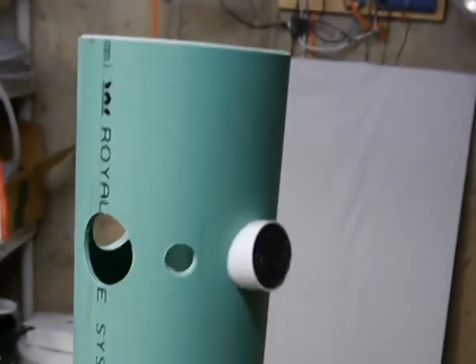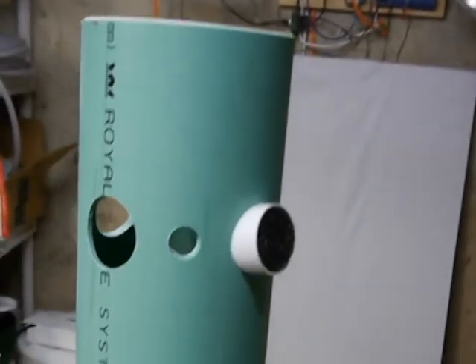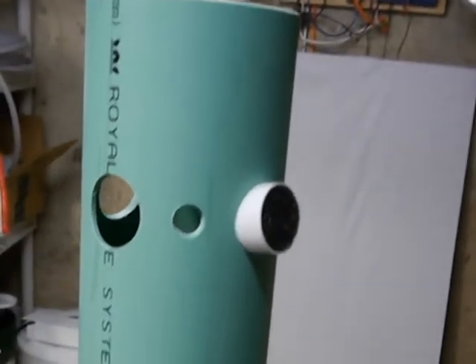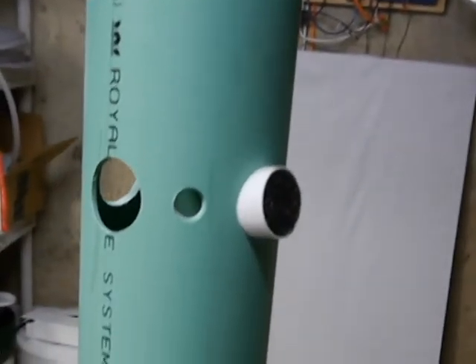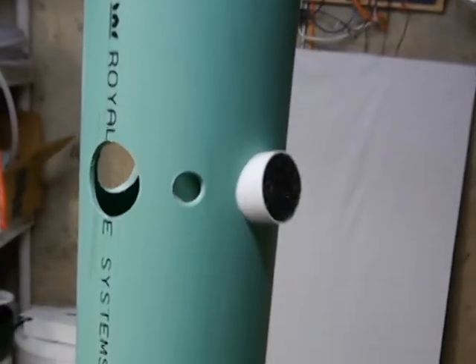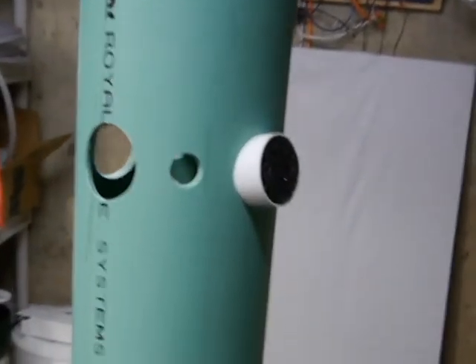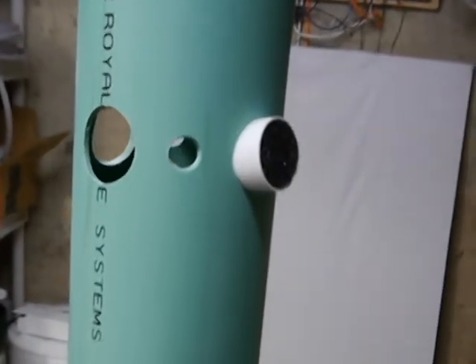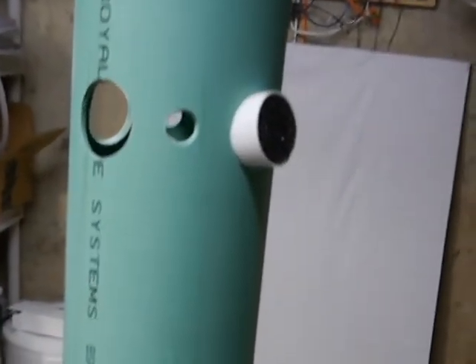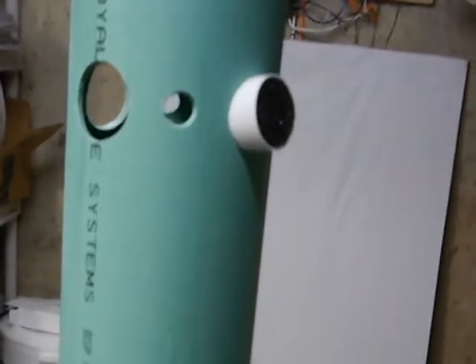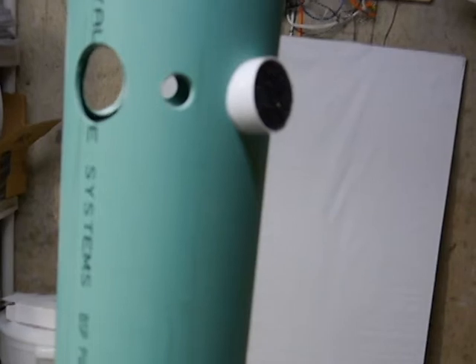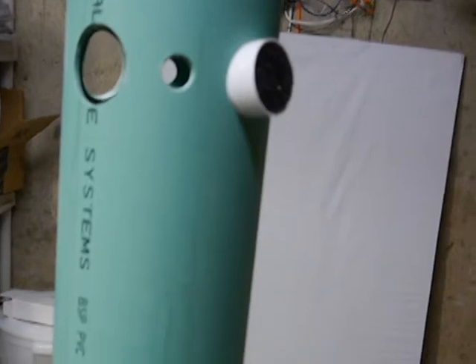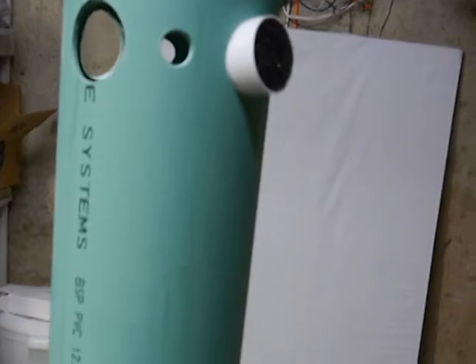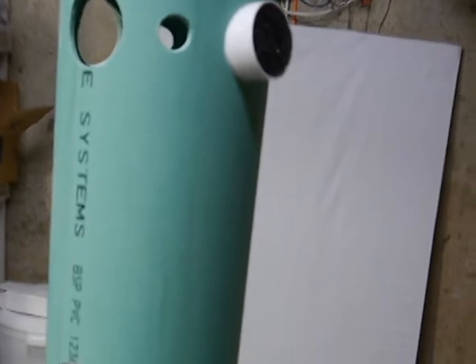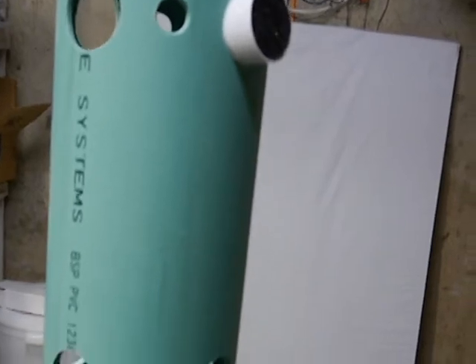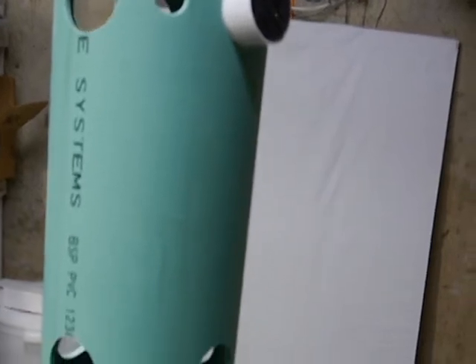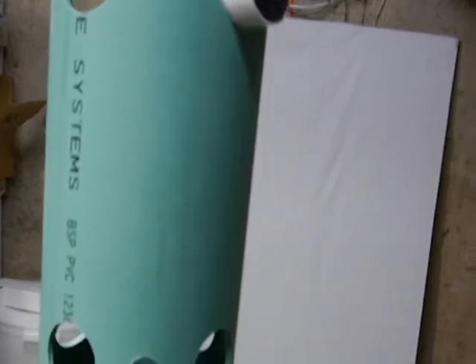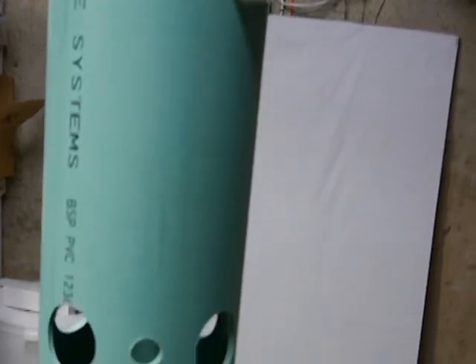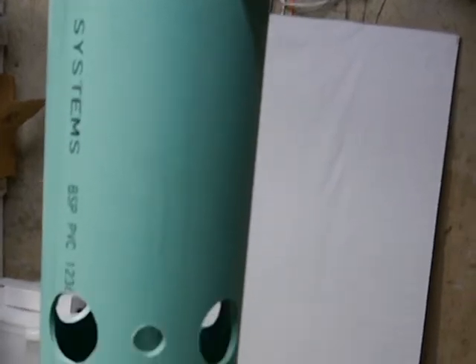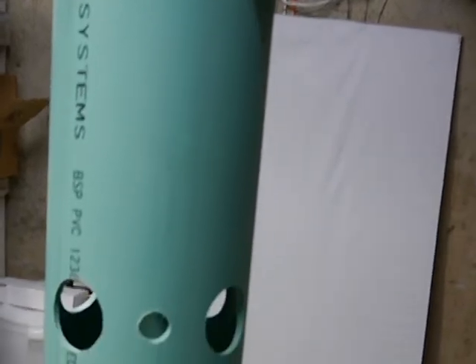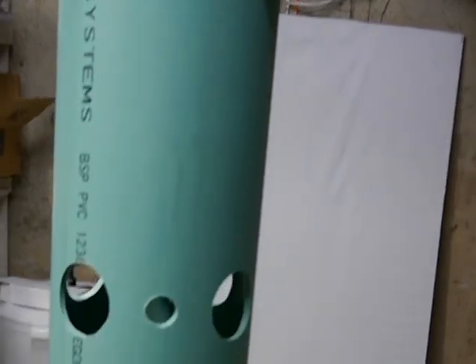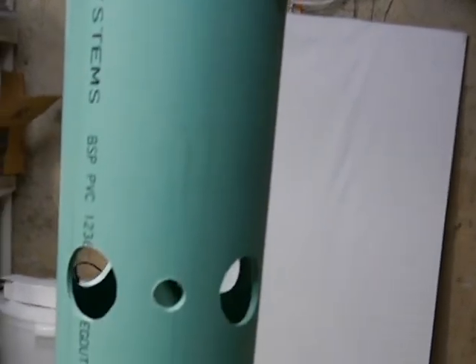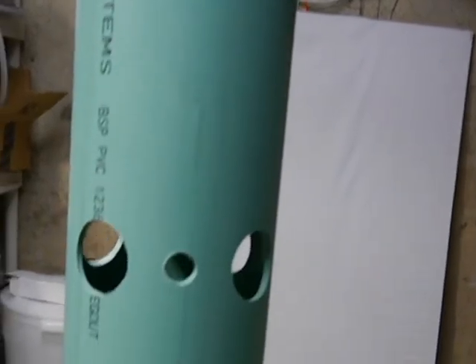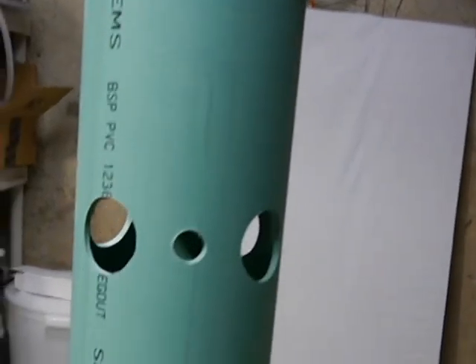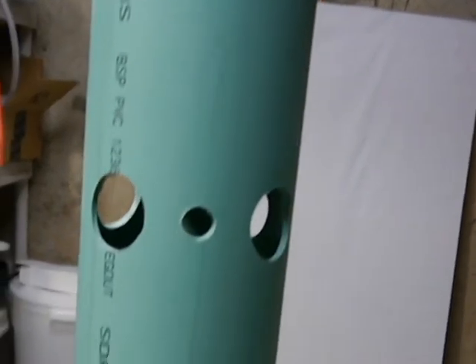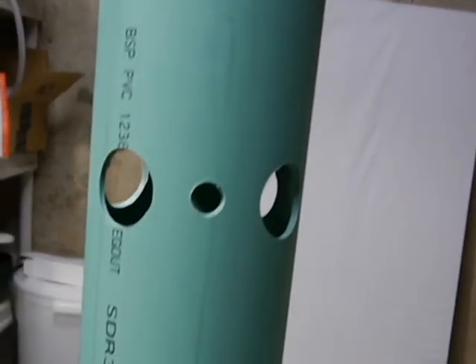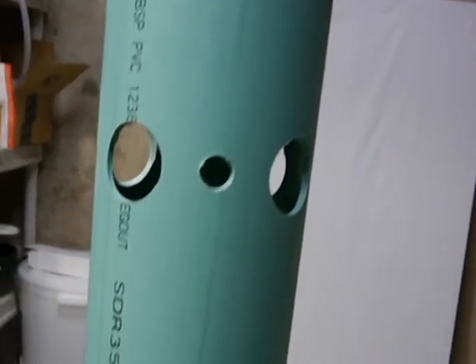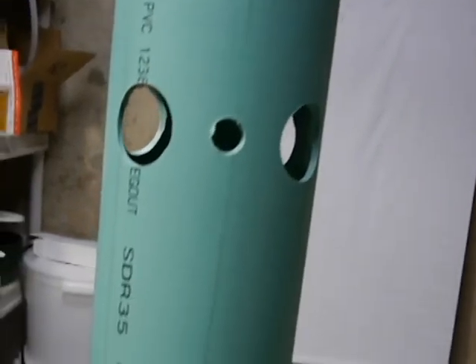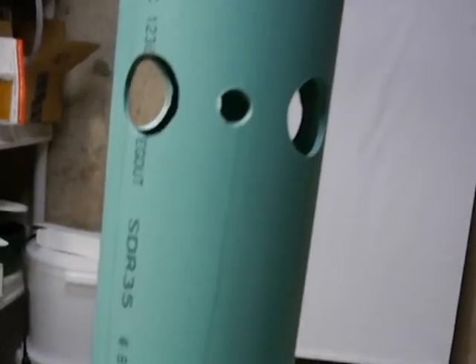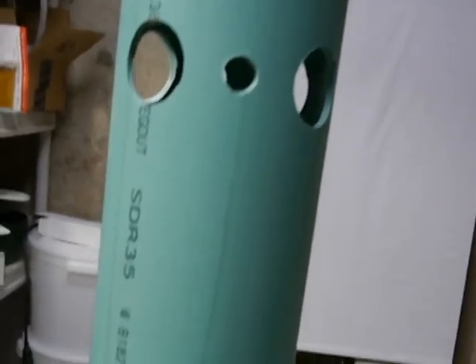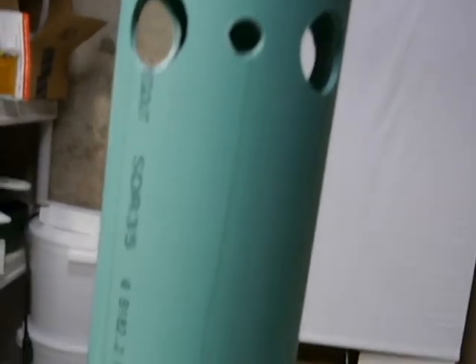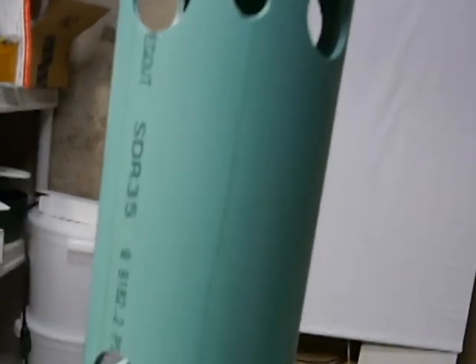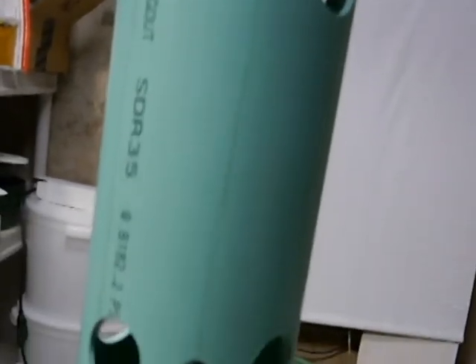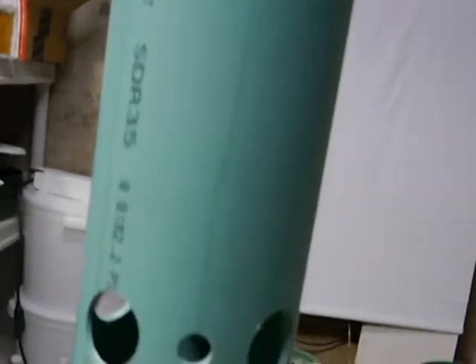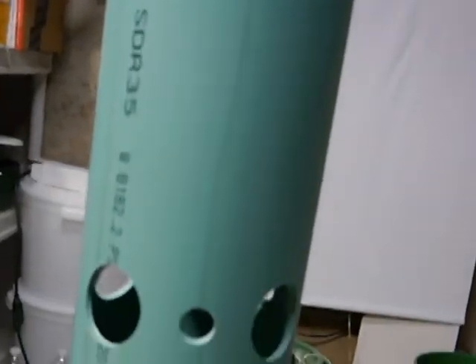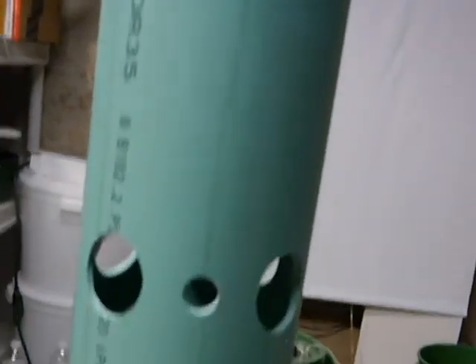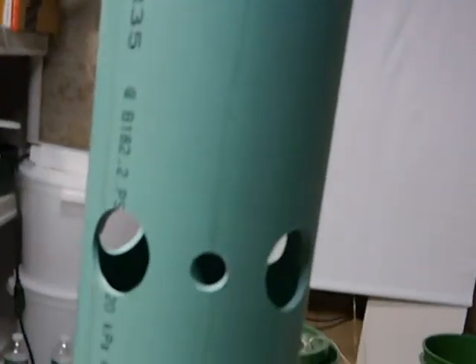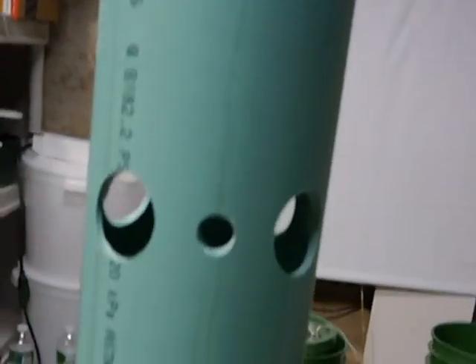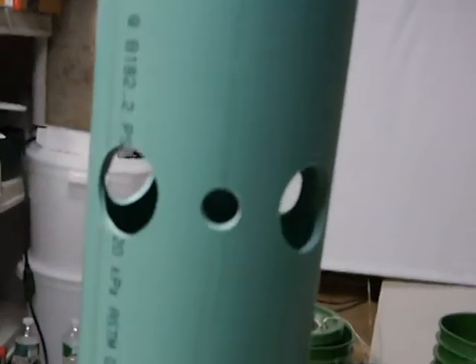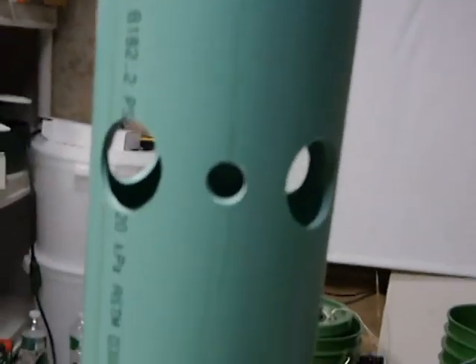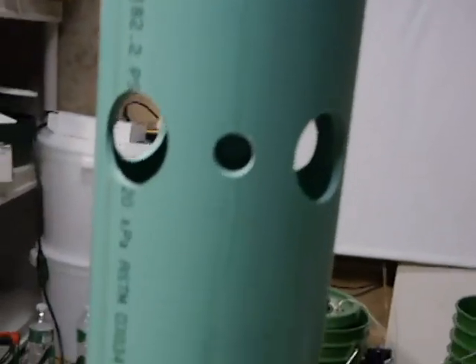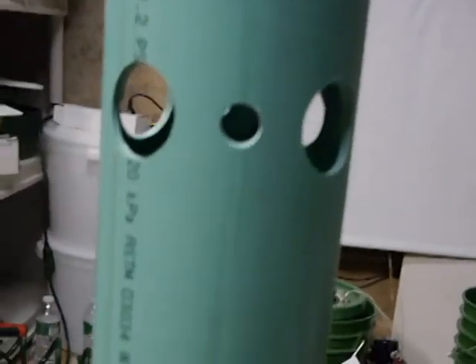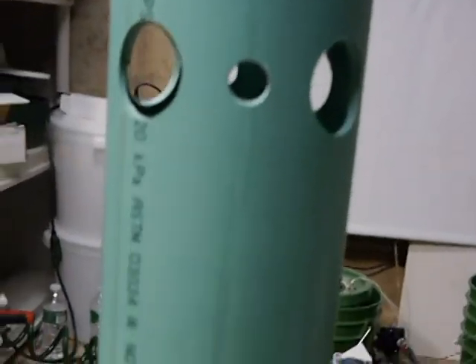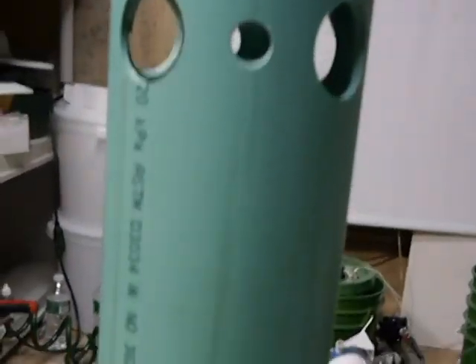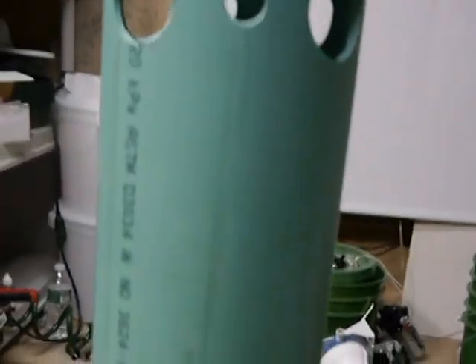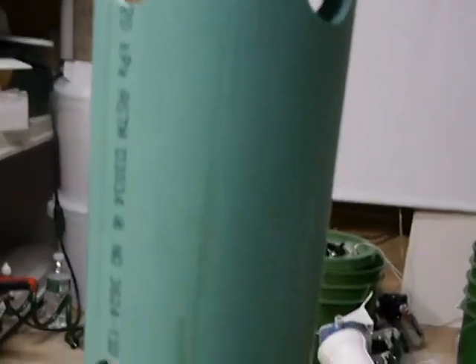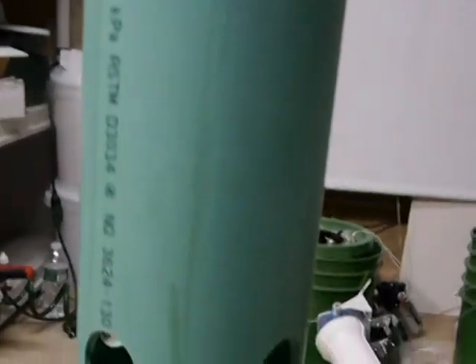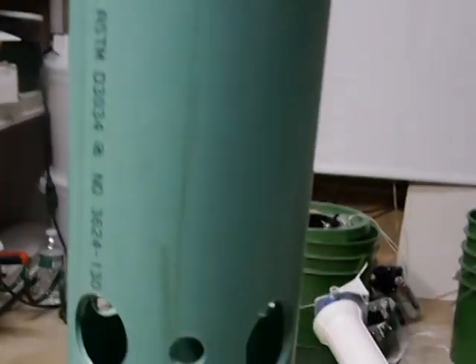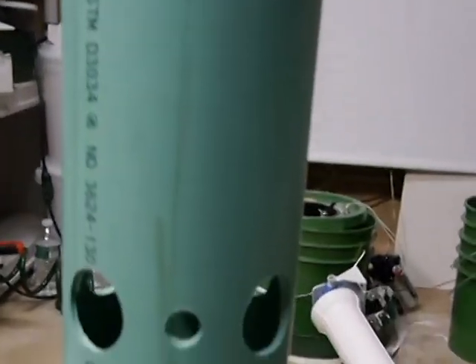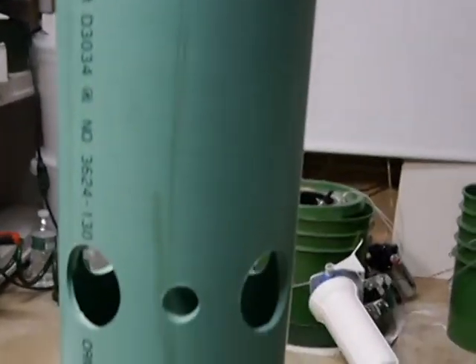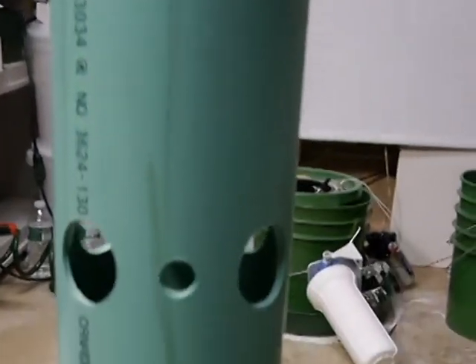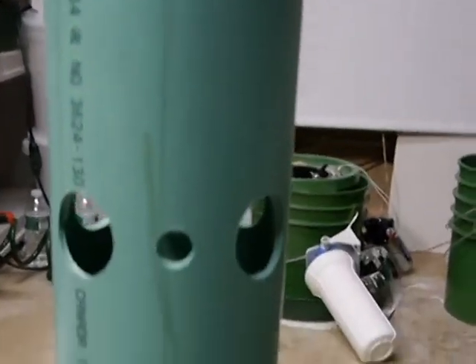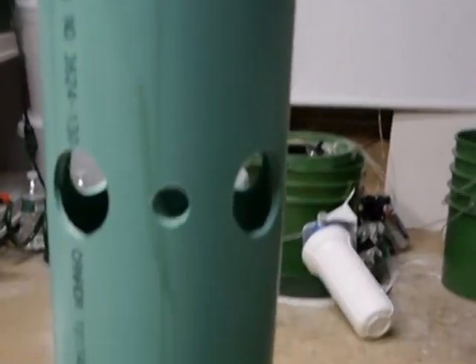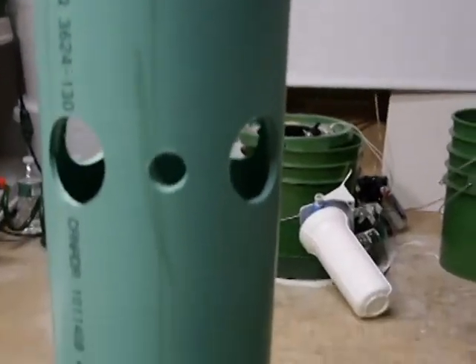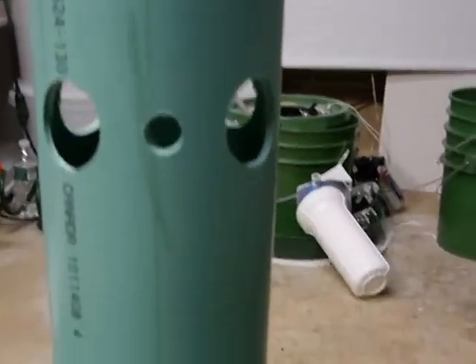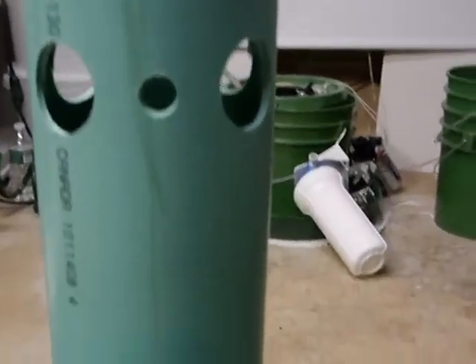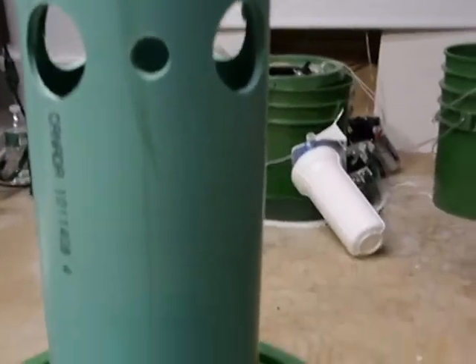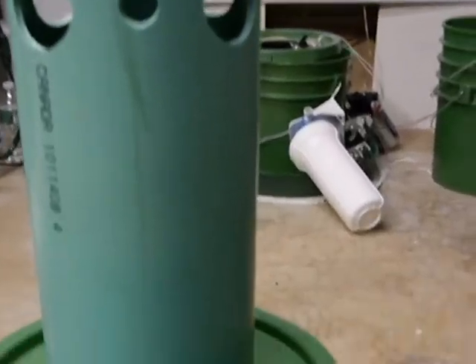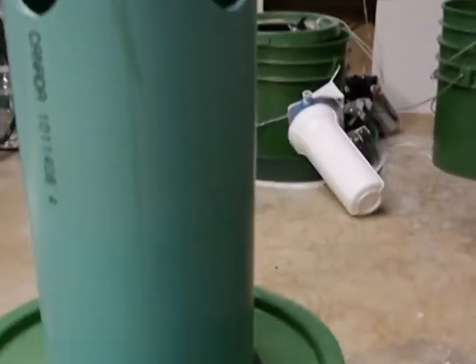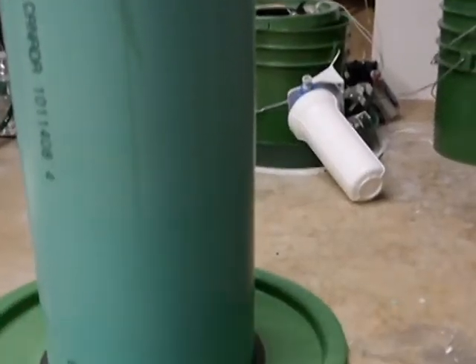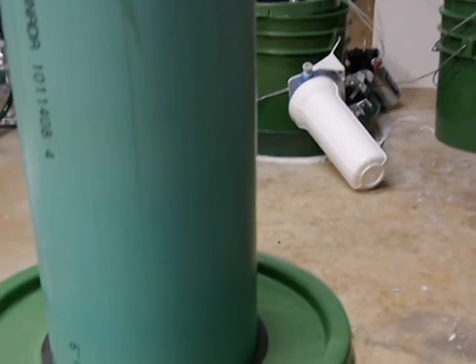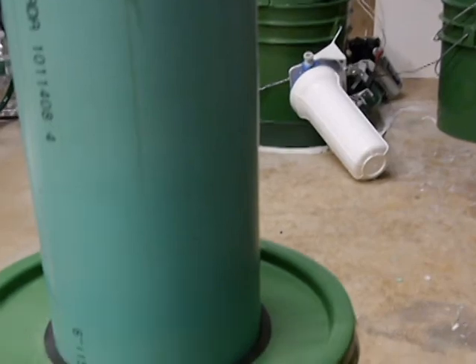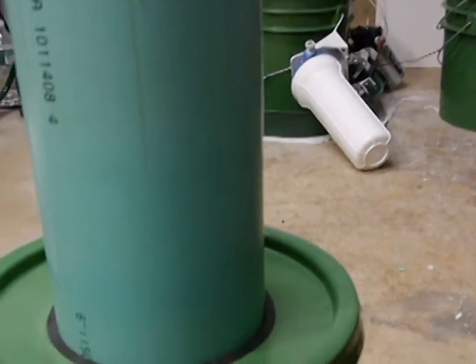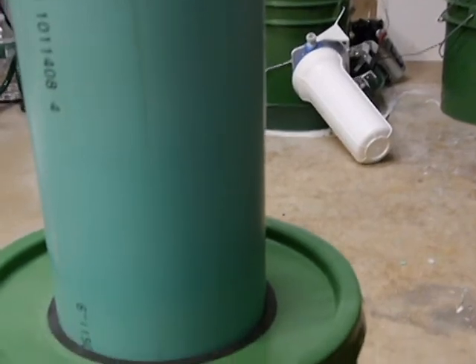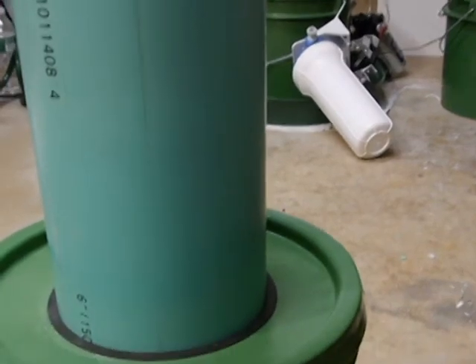That's the end of the first part of our SoQuick tower system build. I hope you liked it — stay tuned for more.